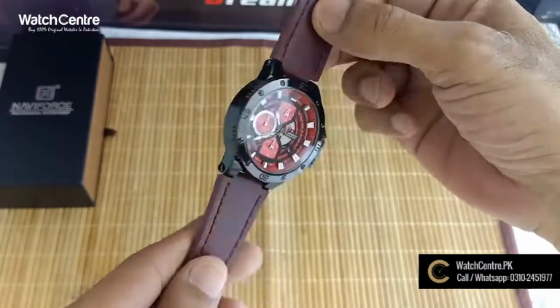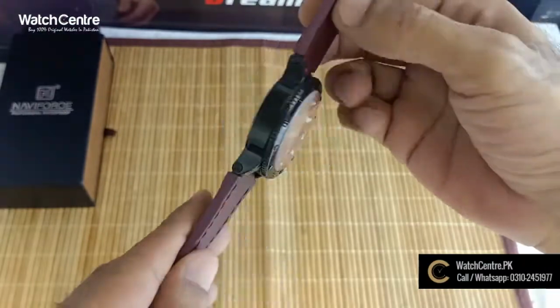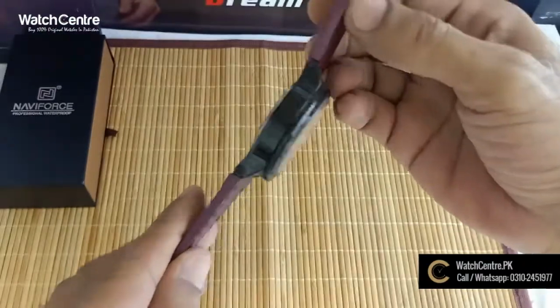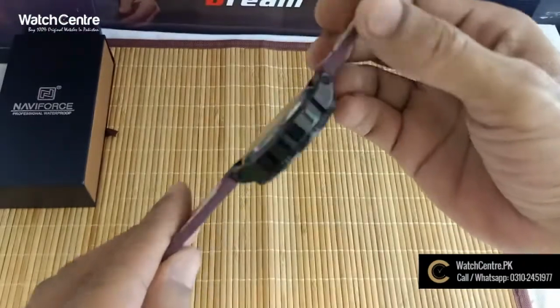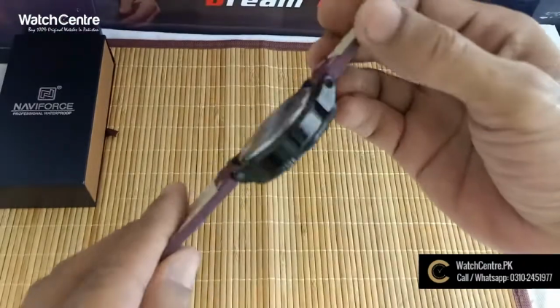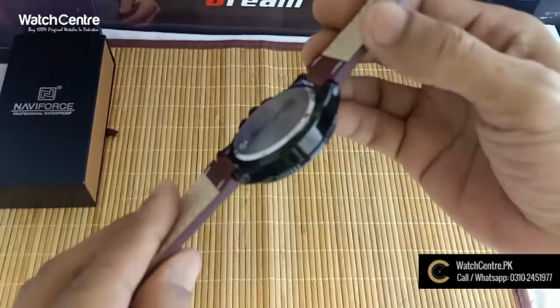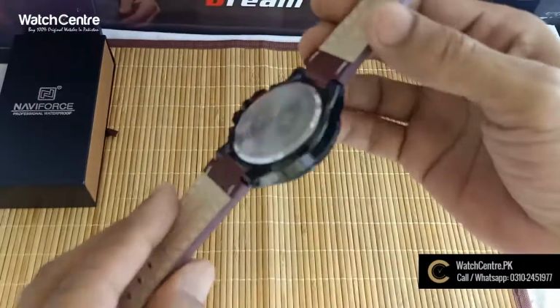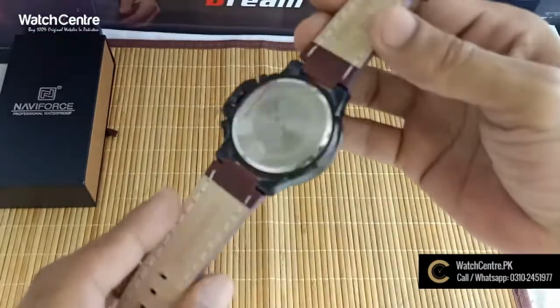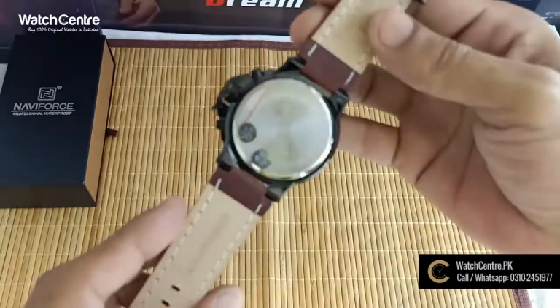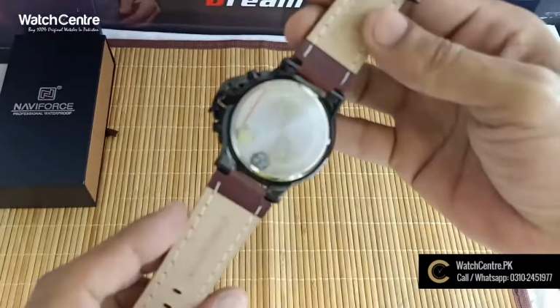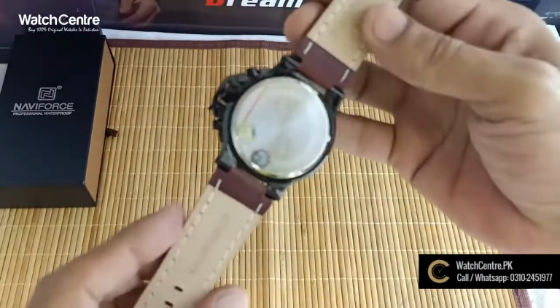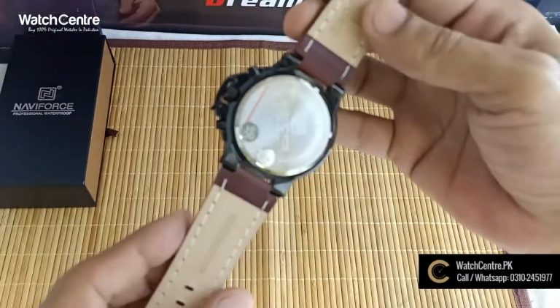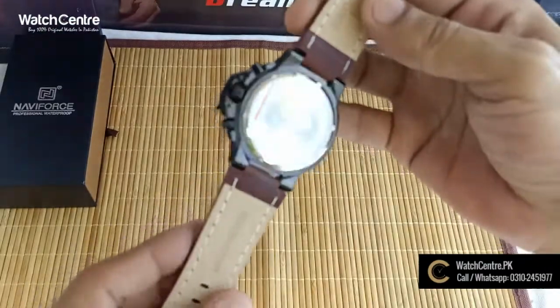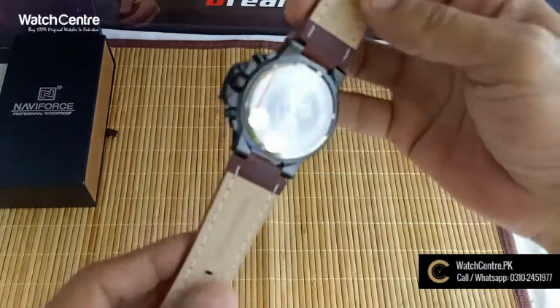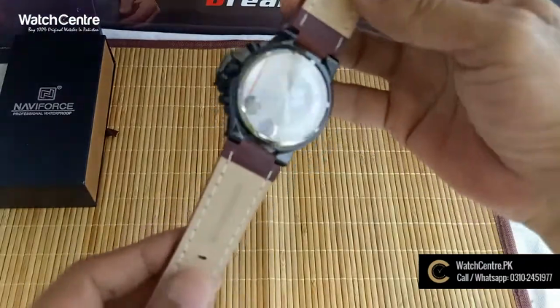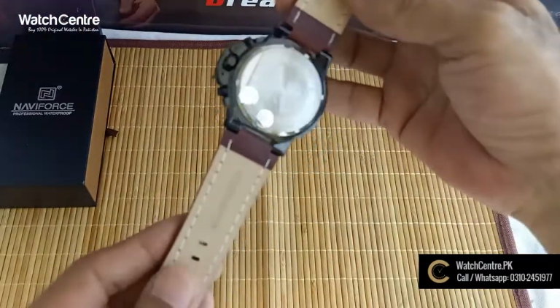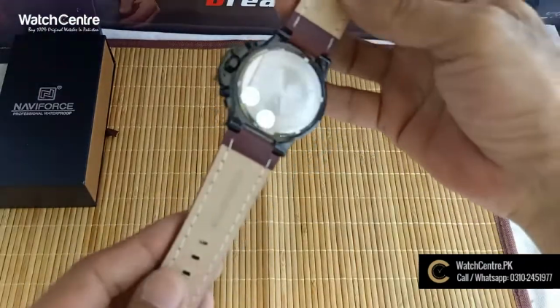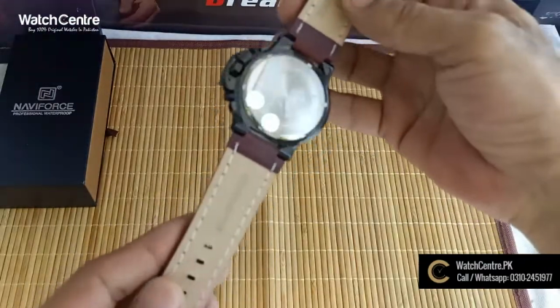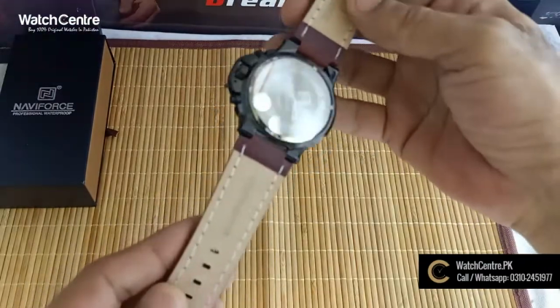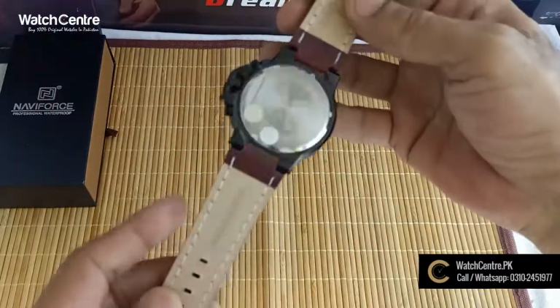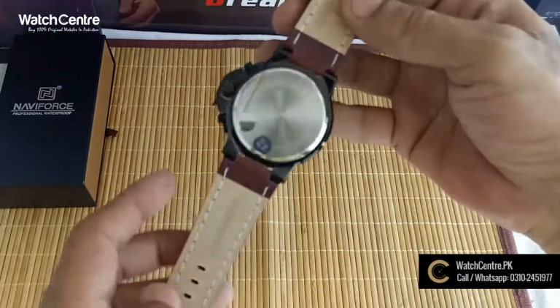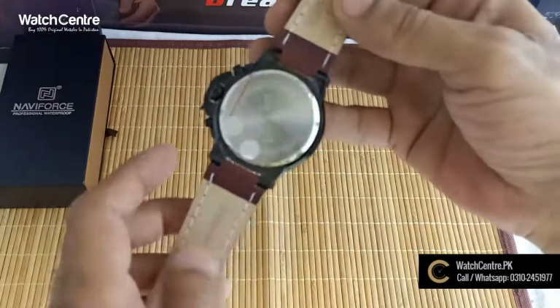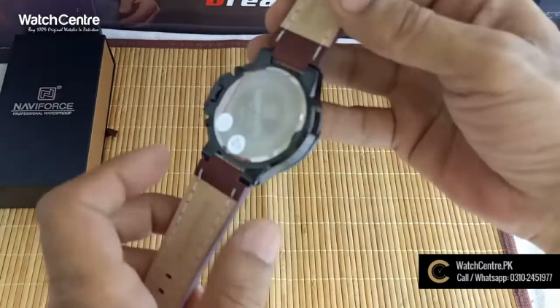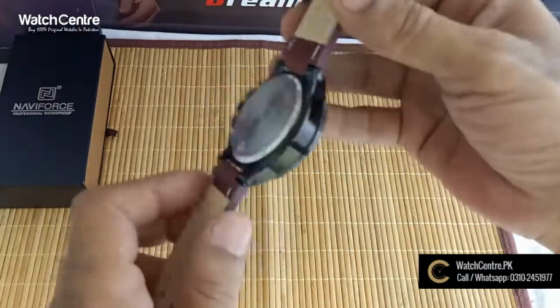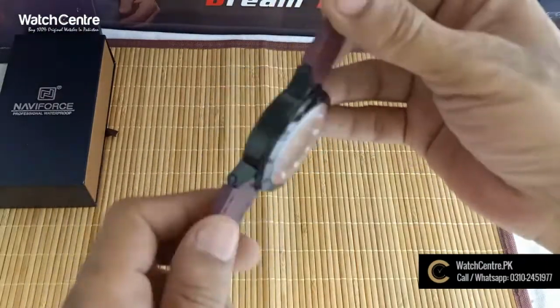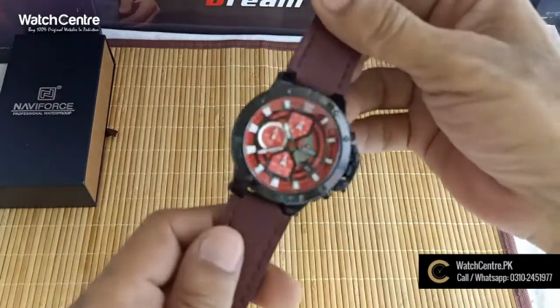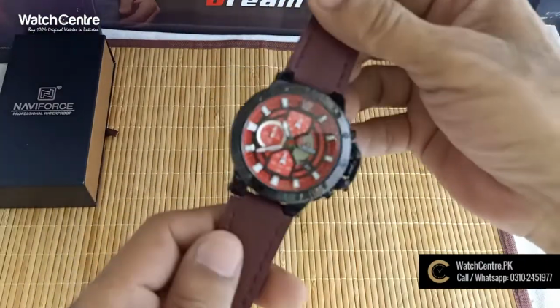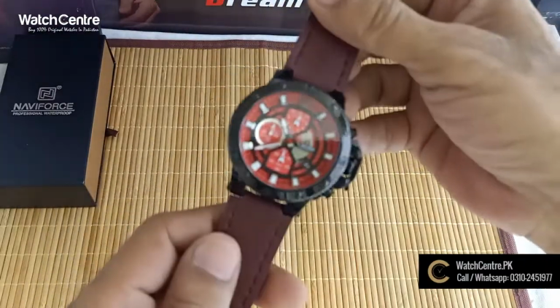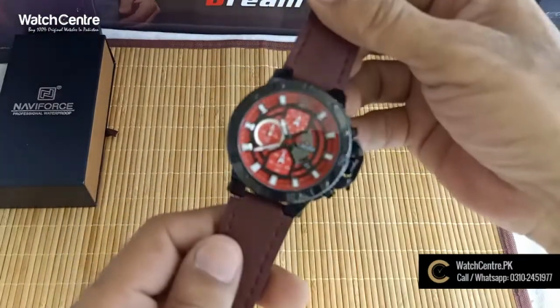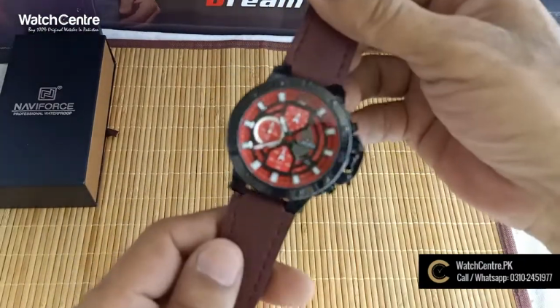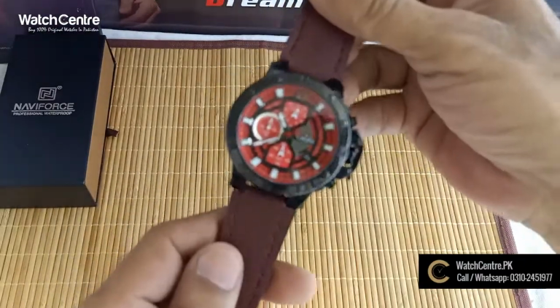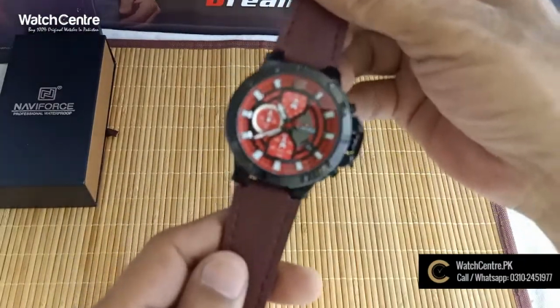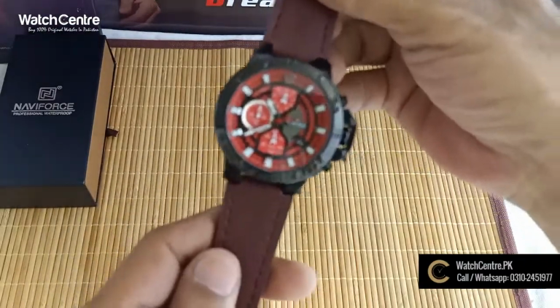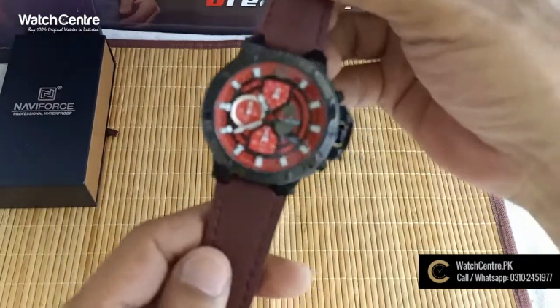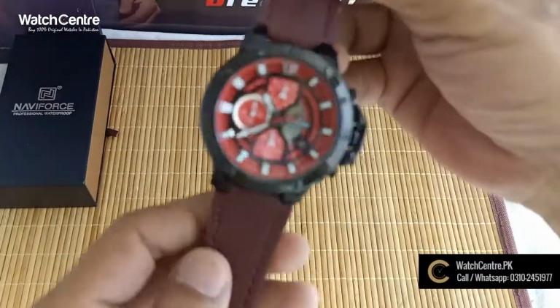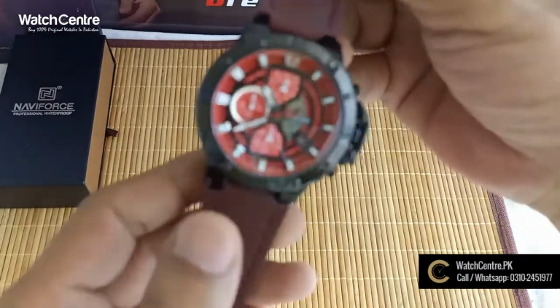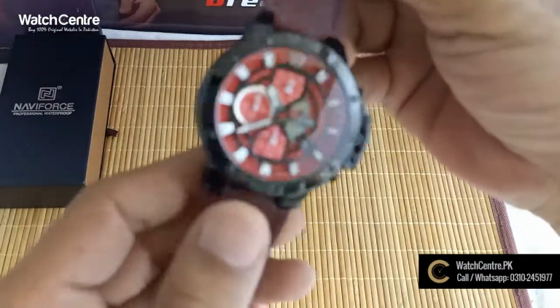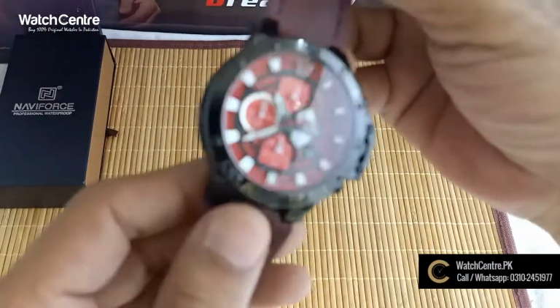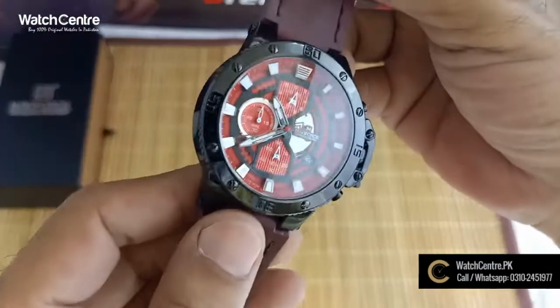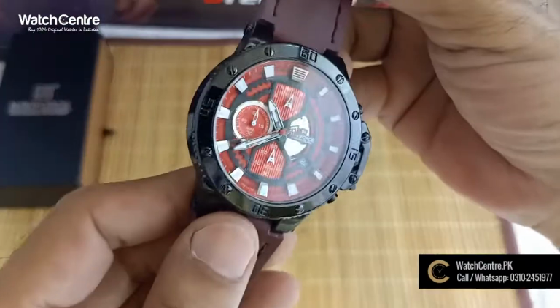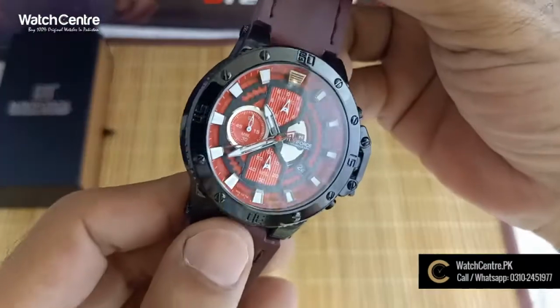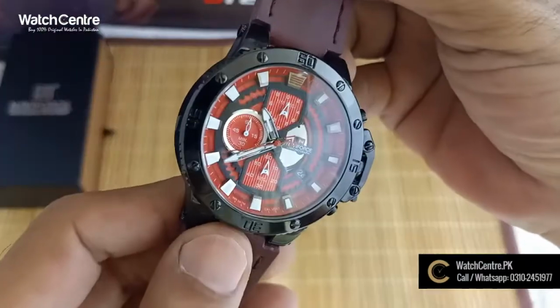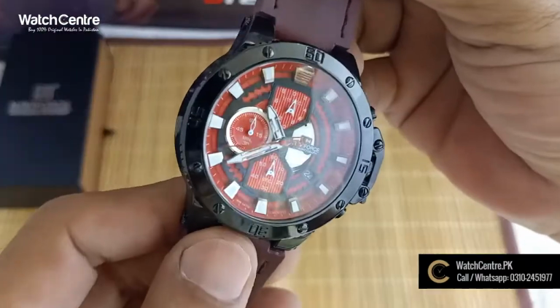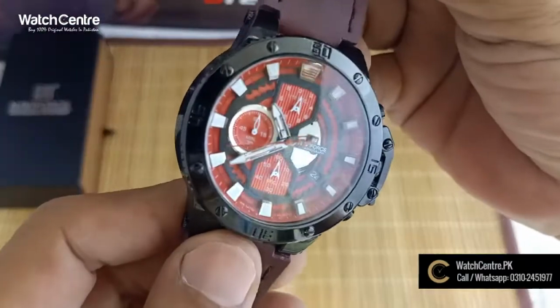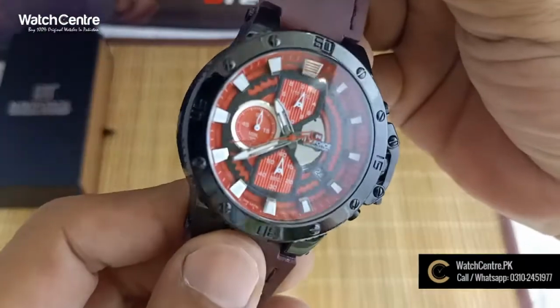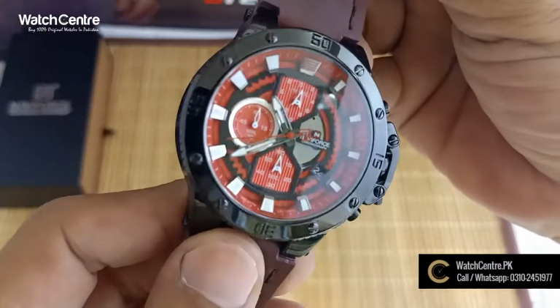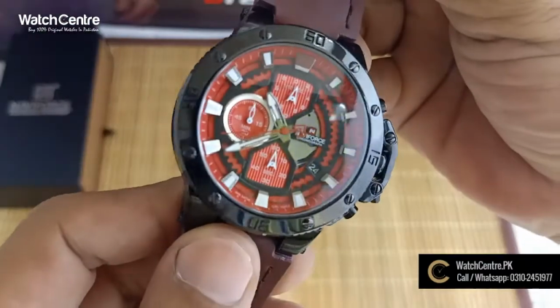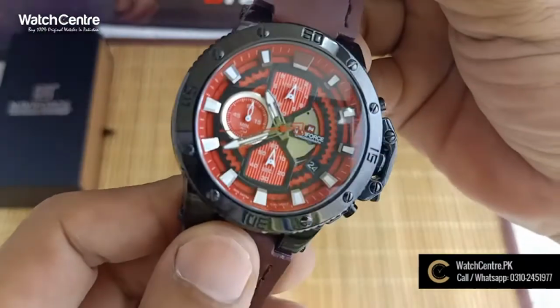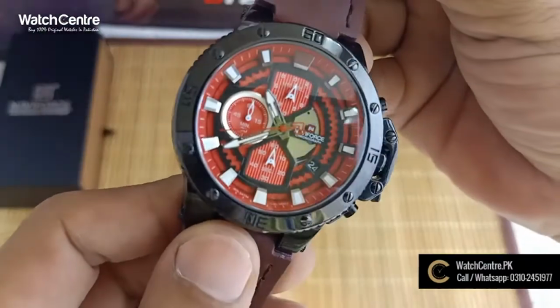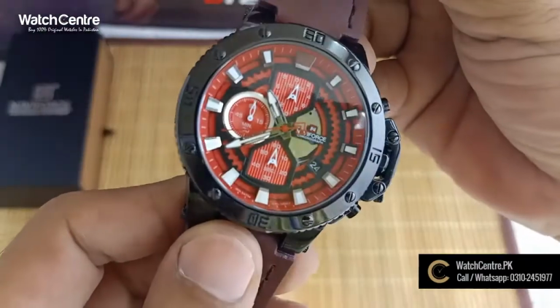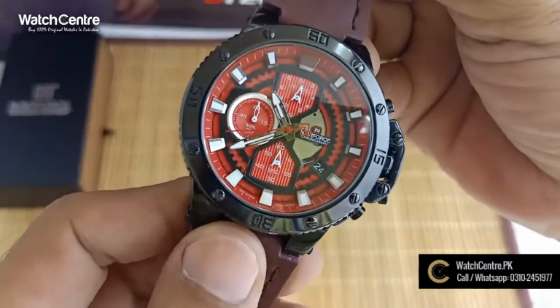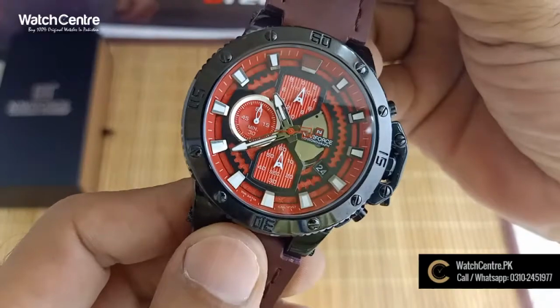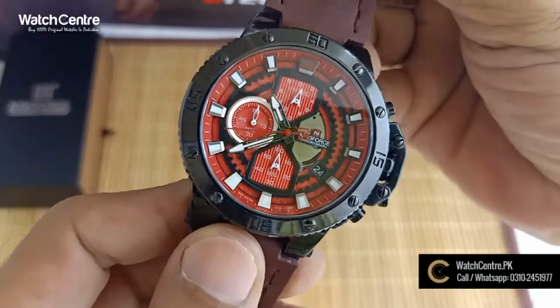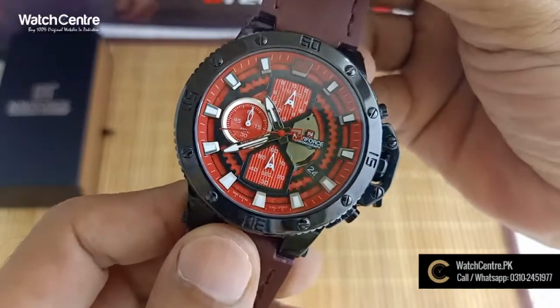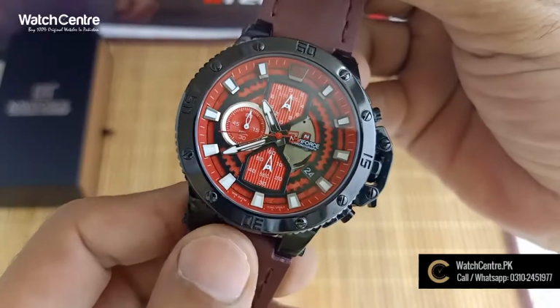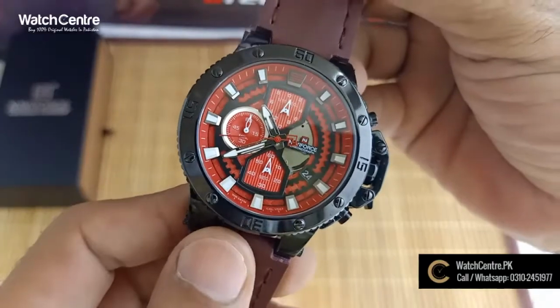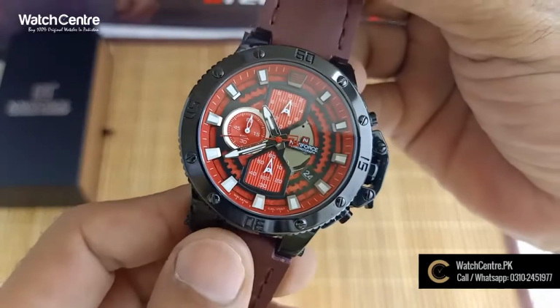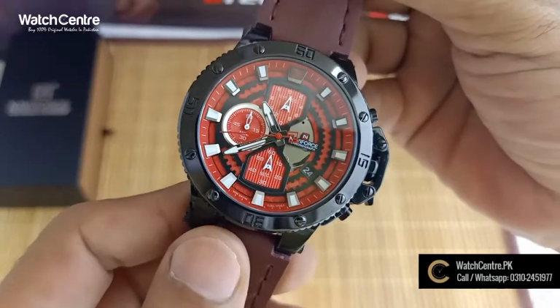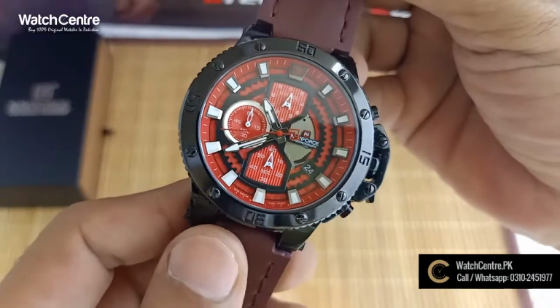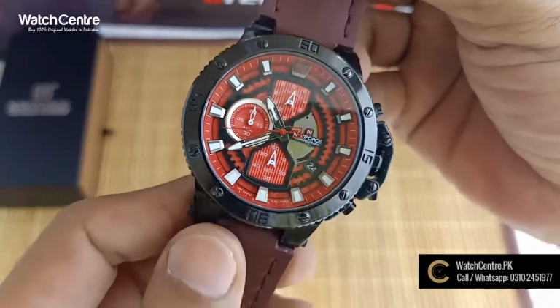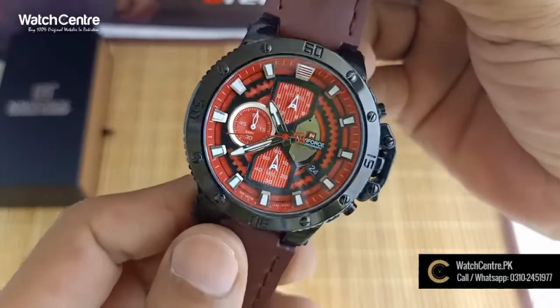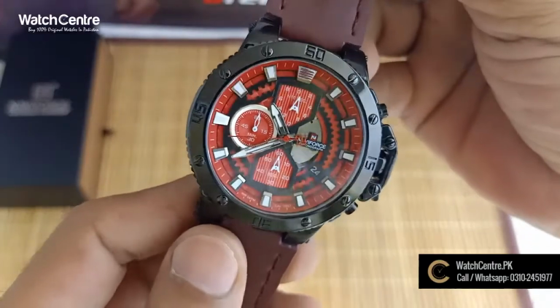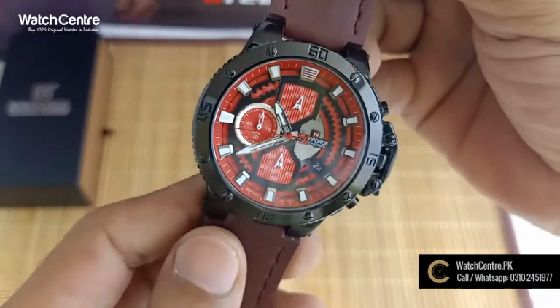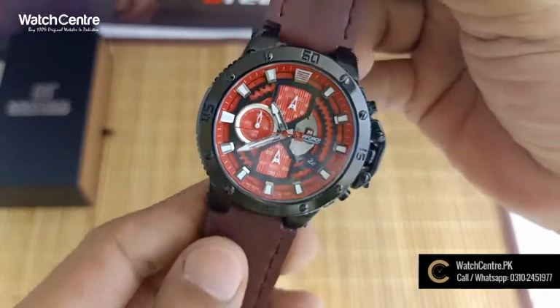This is a very good watch. You can also use it as a casual watch. You can also wear it with jeans.